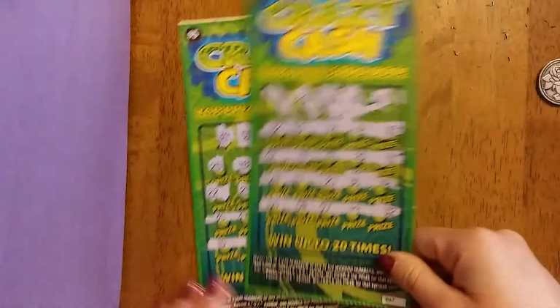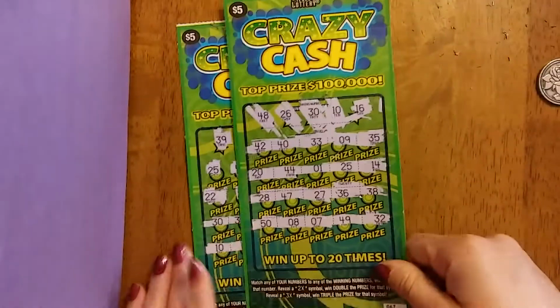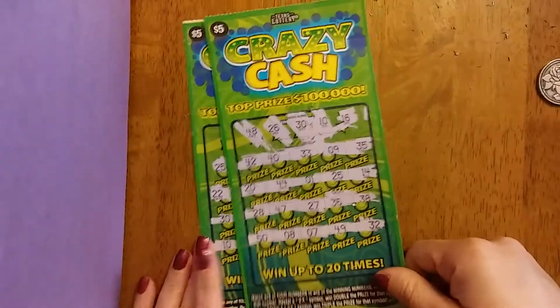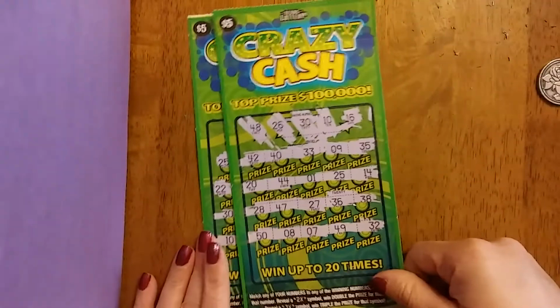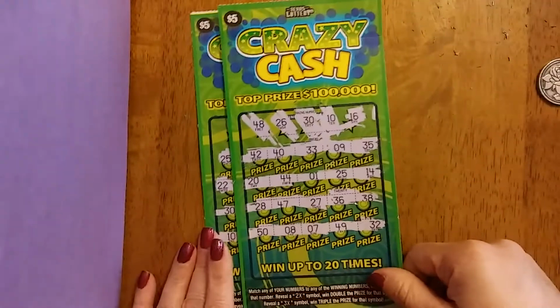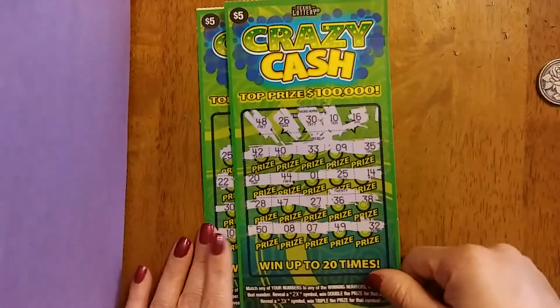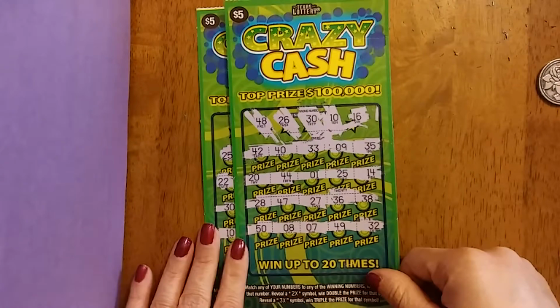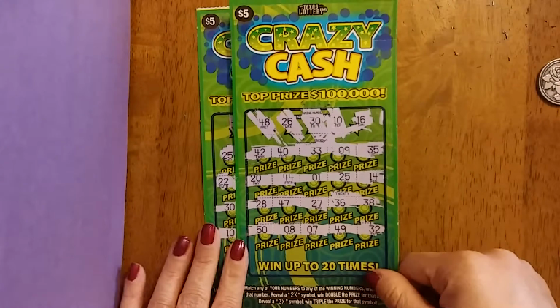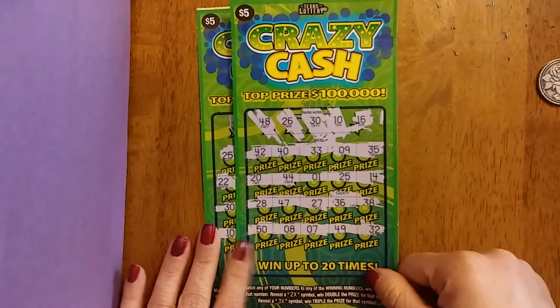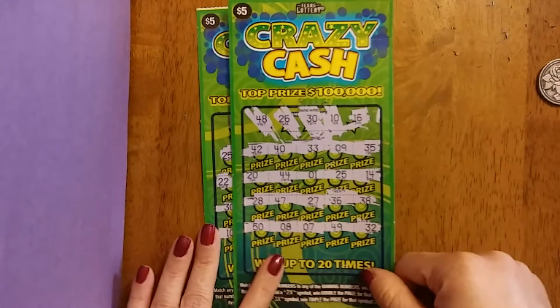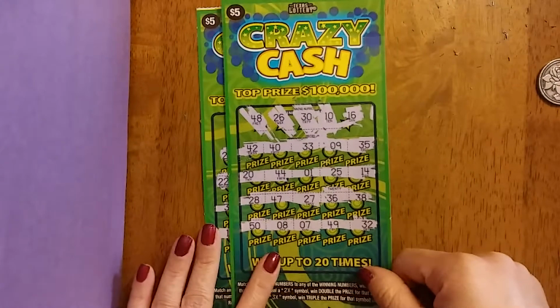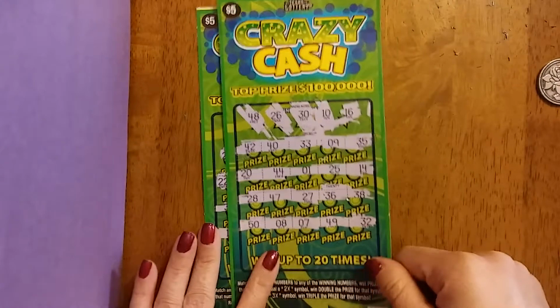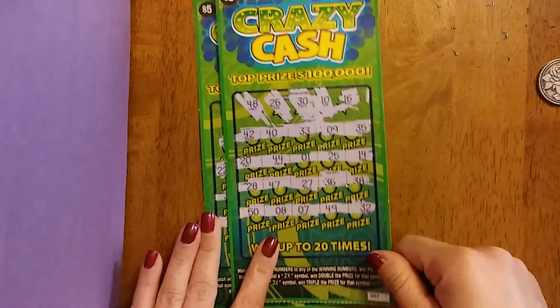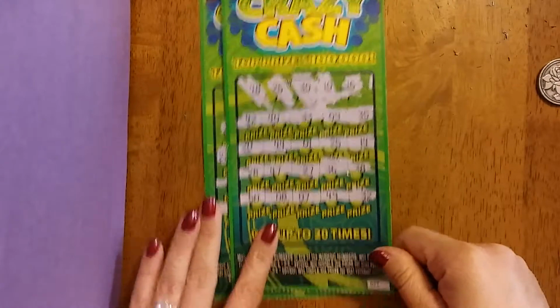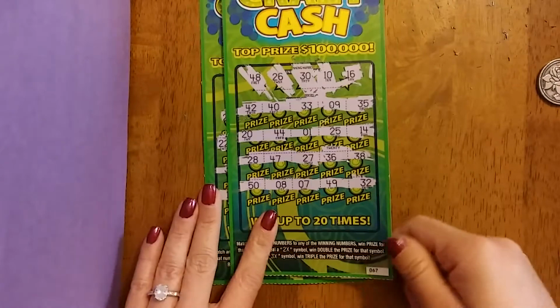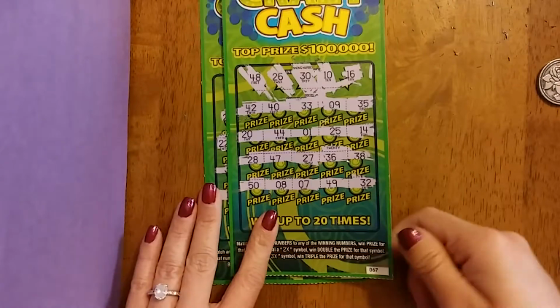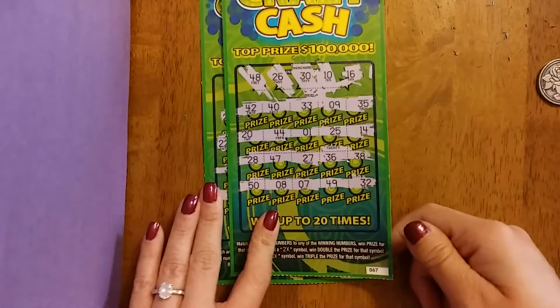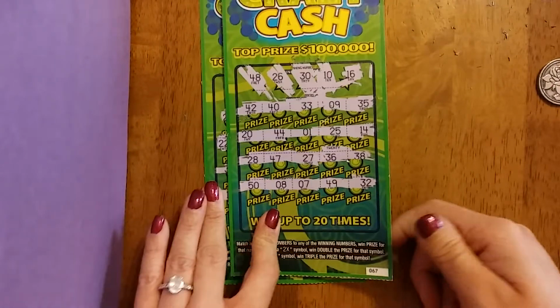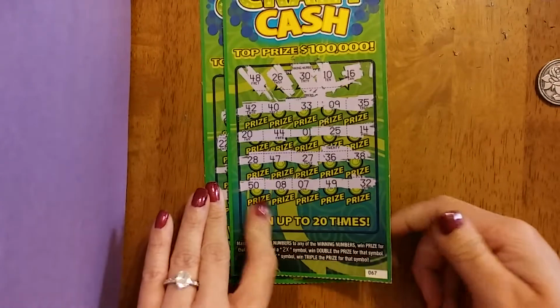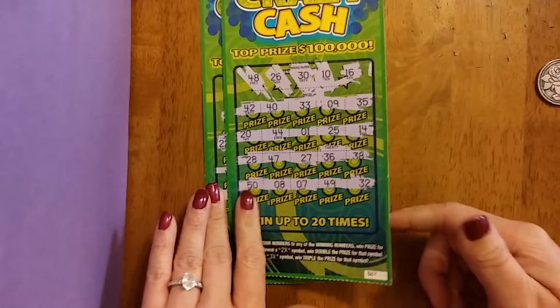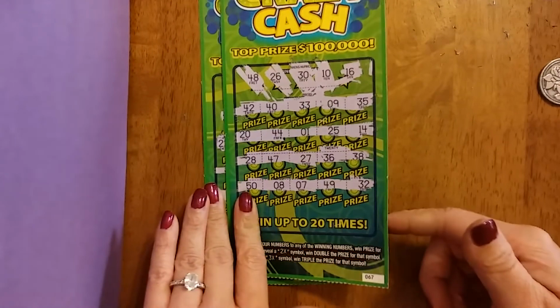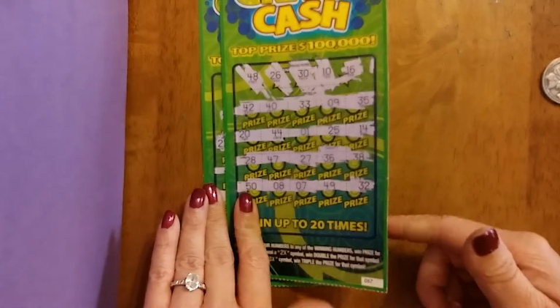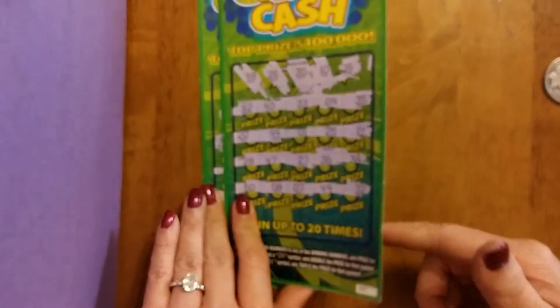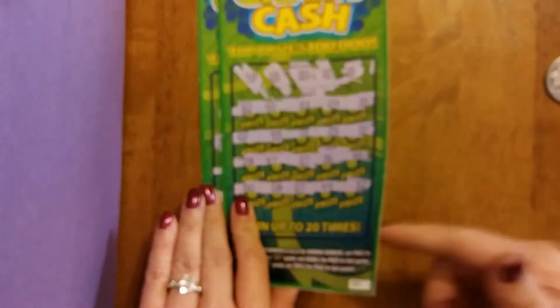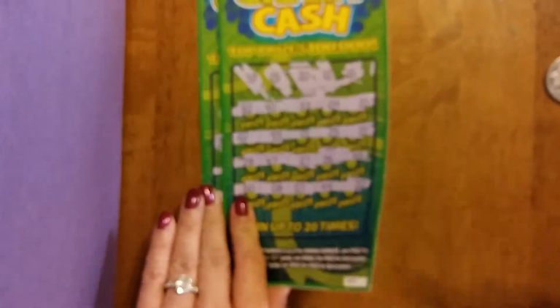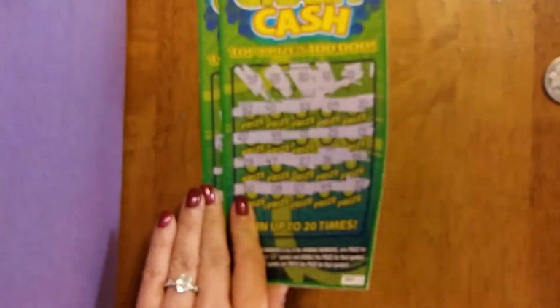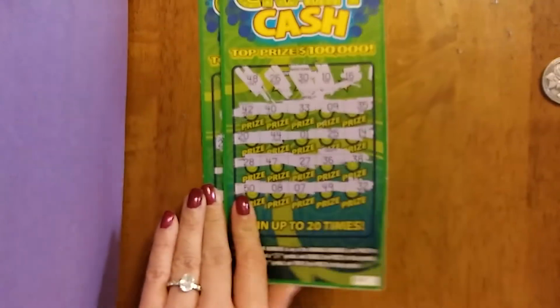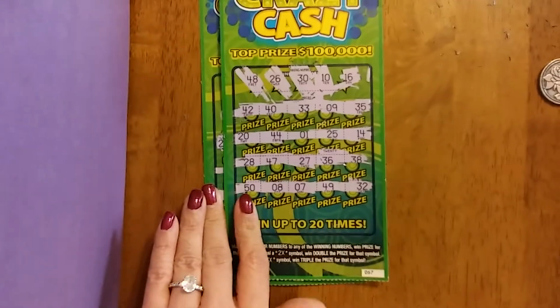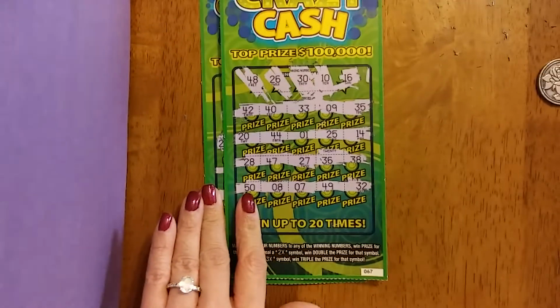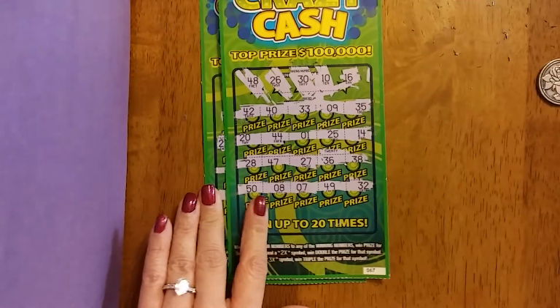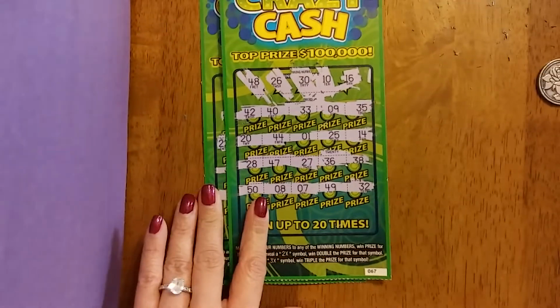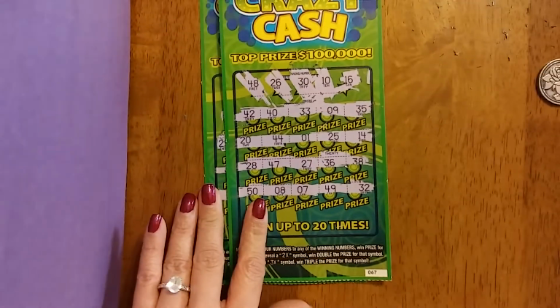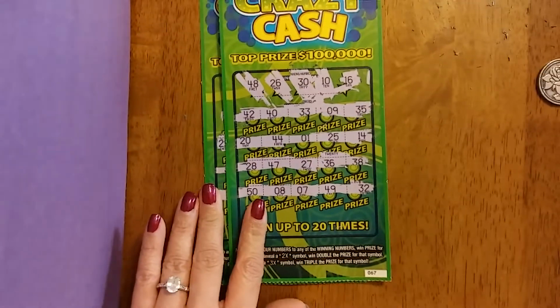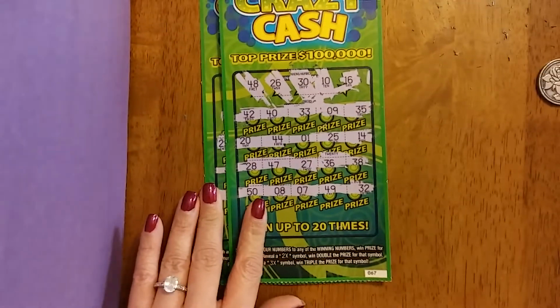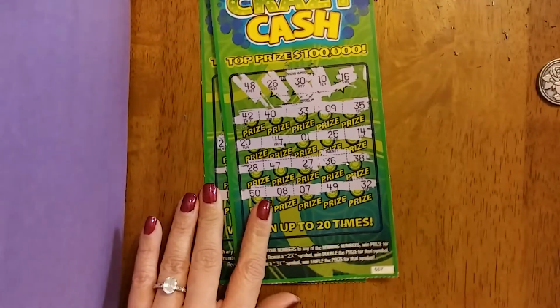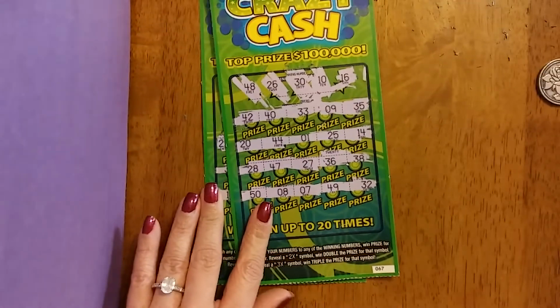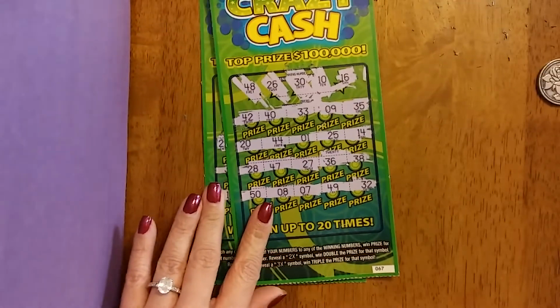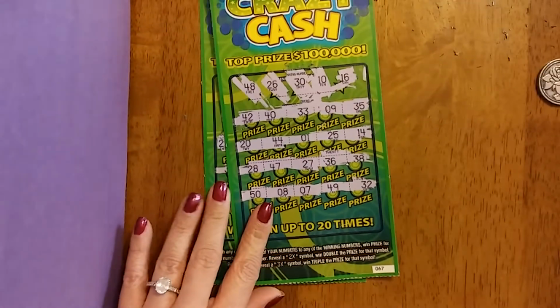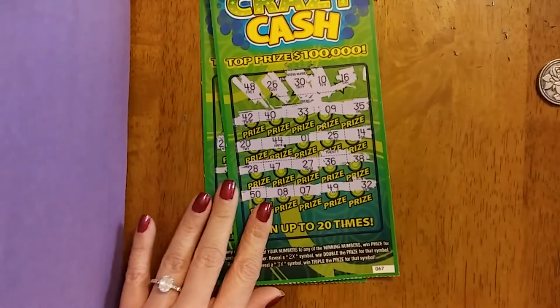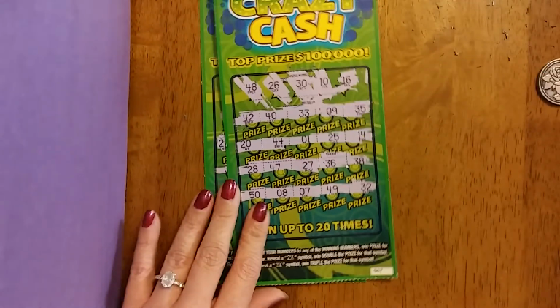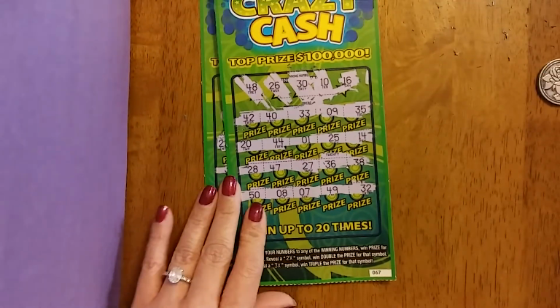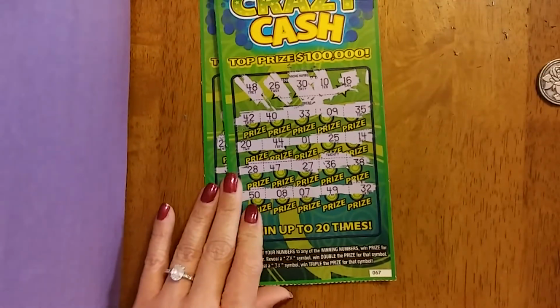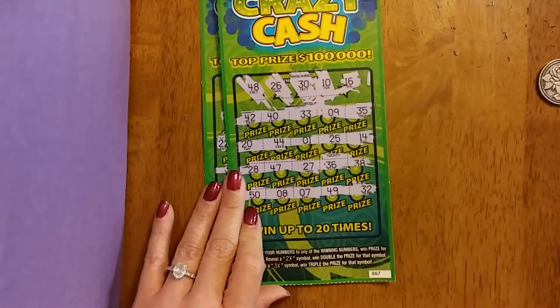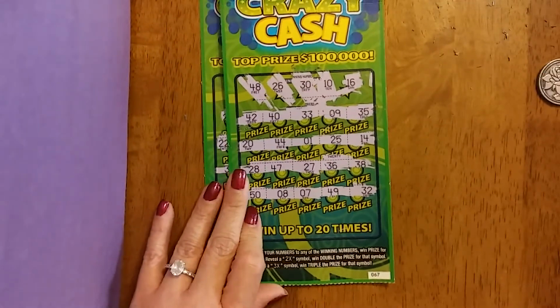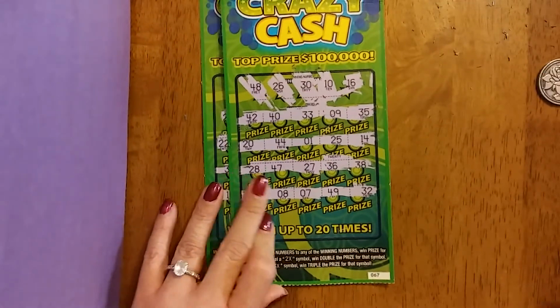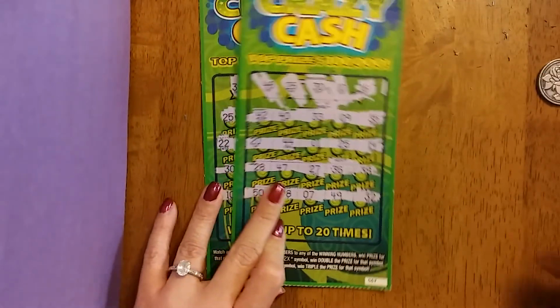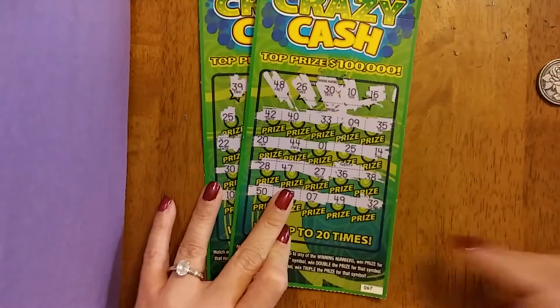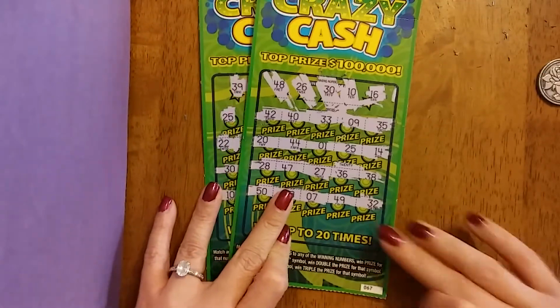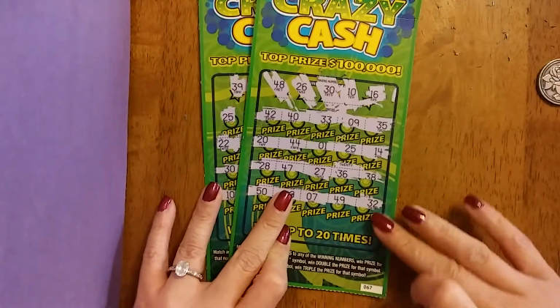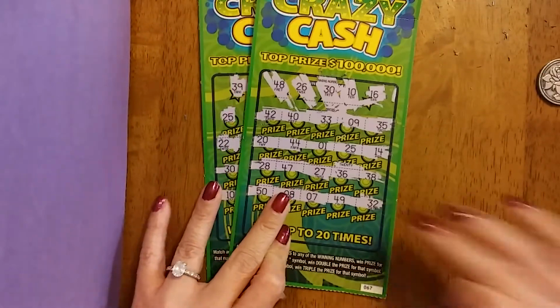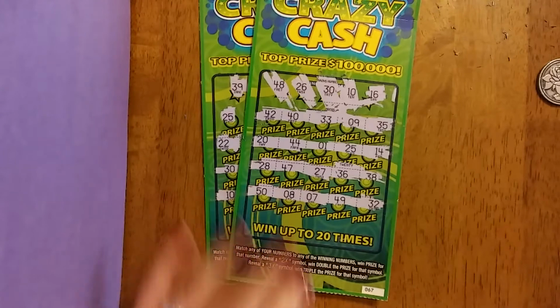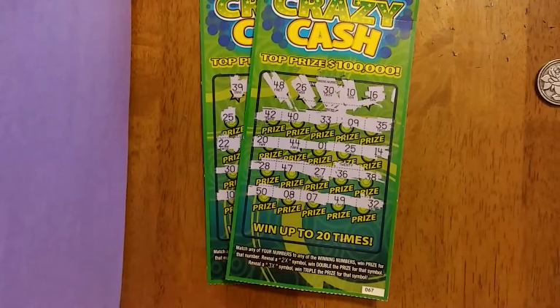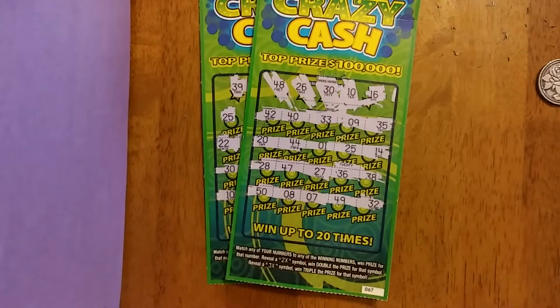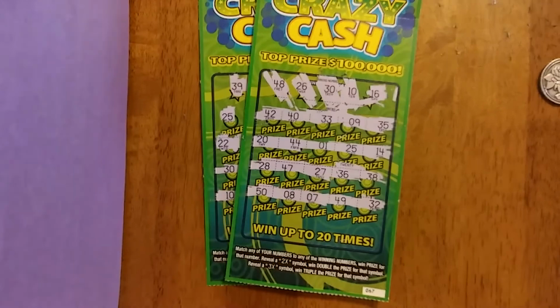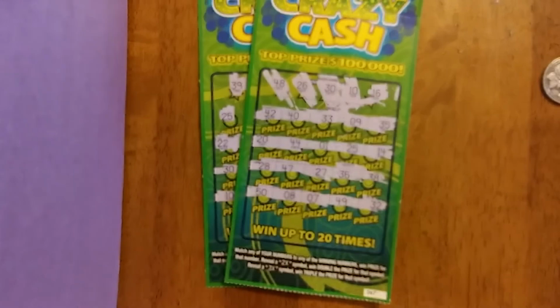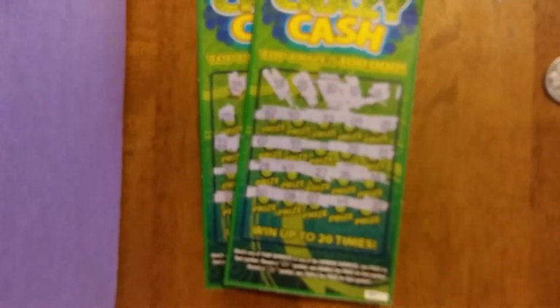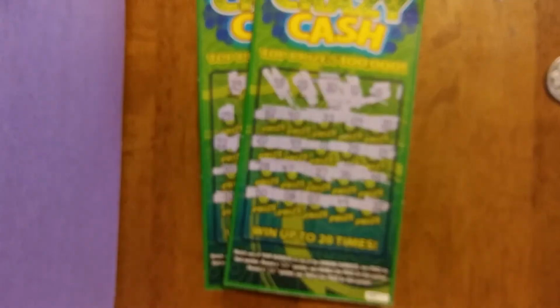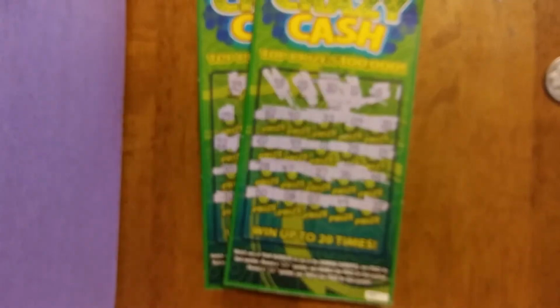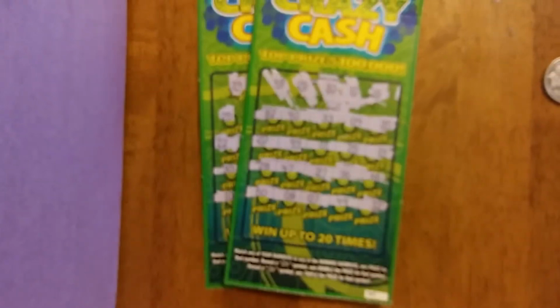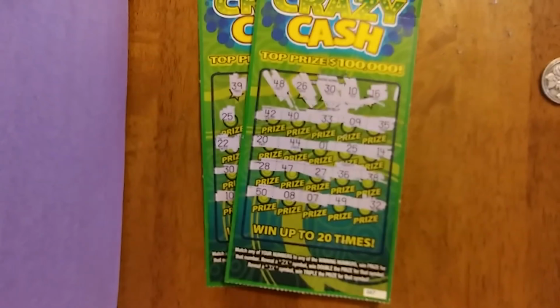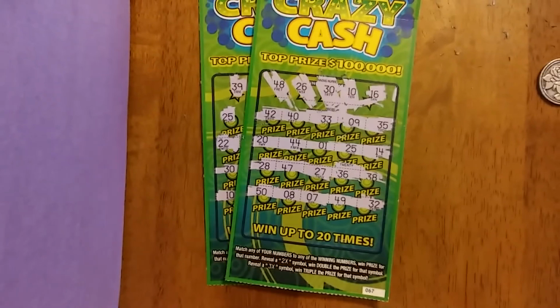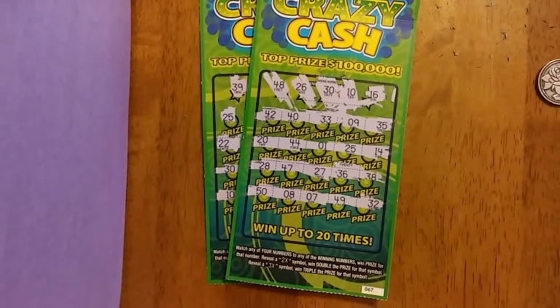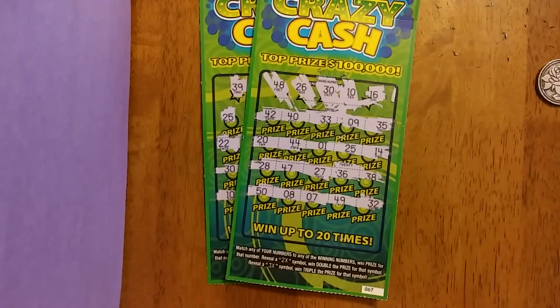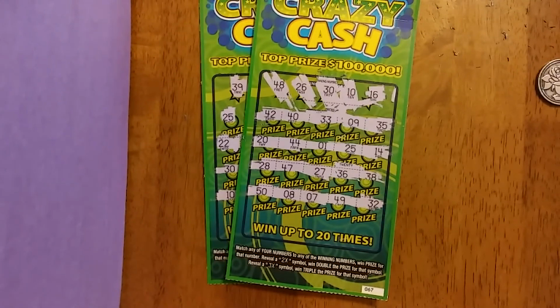We busted on tickets 67 and 68 on the Crazy Cash. All right everybody, thank you for watching.